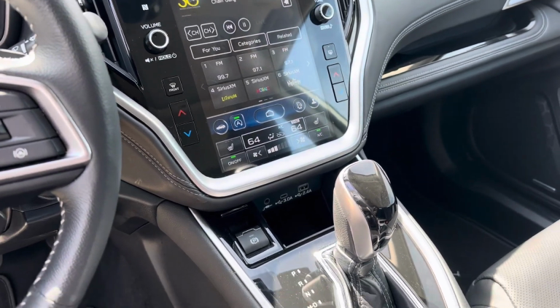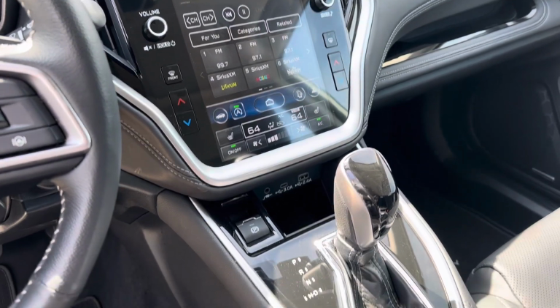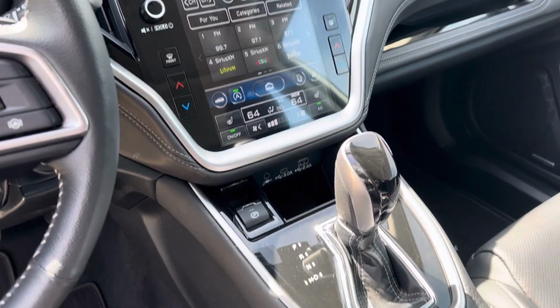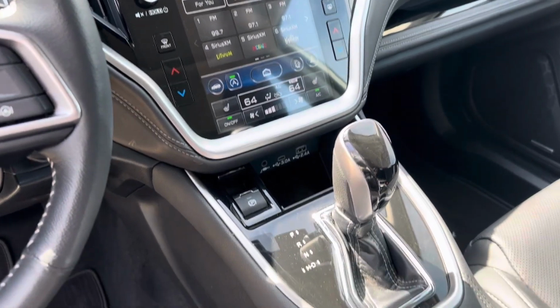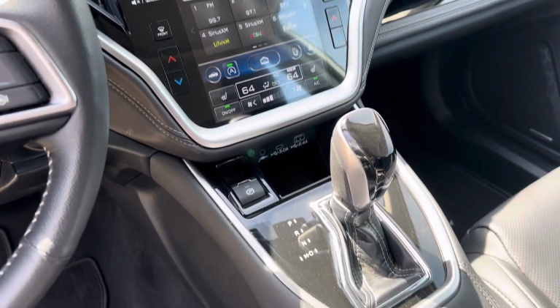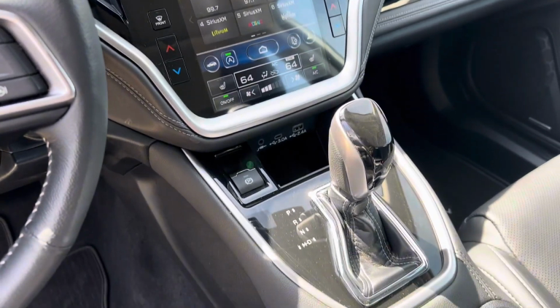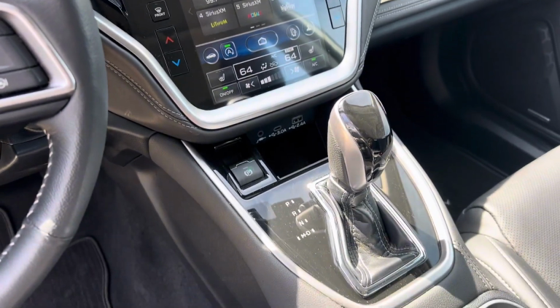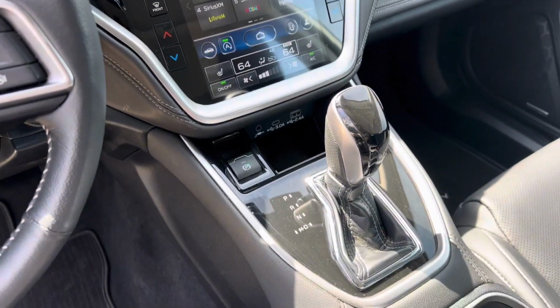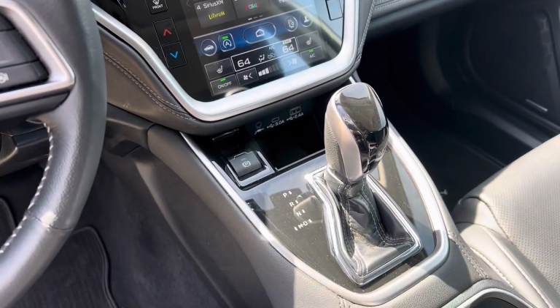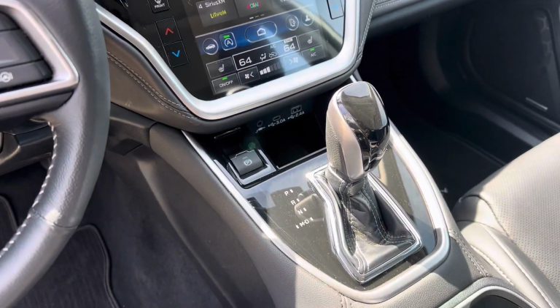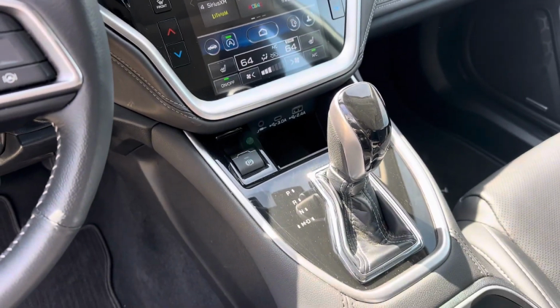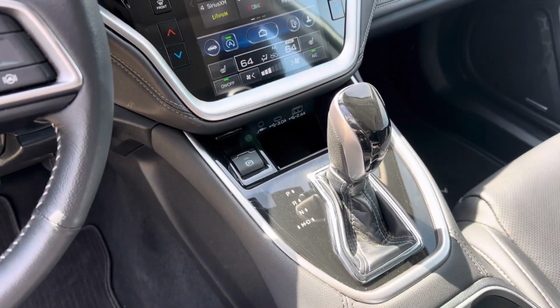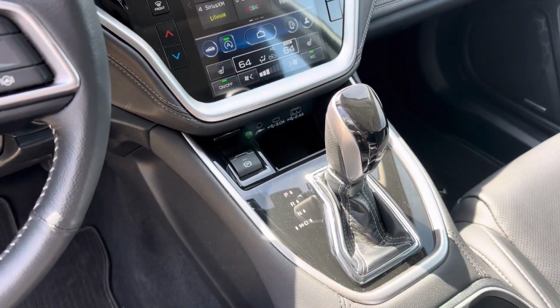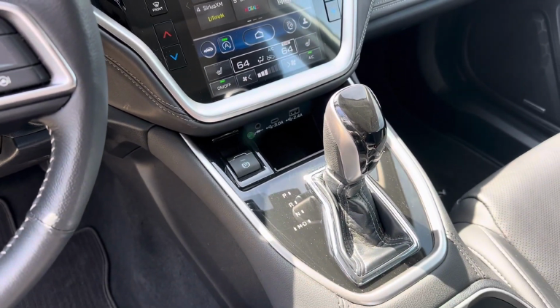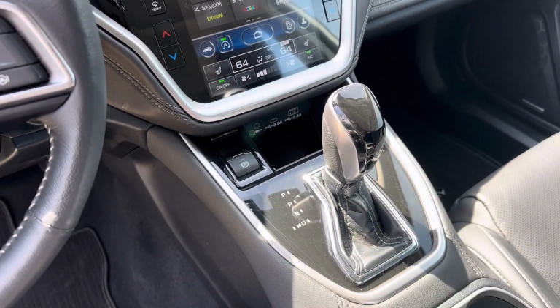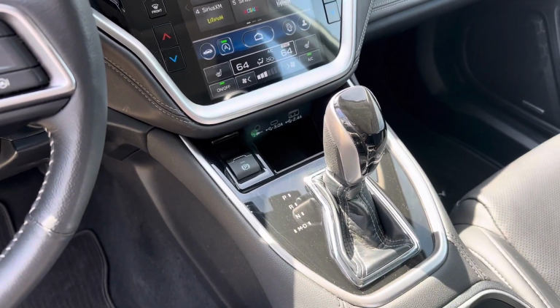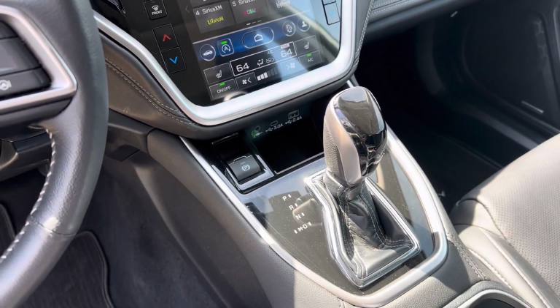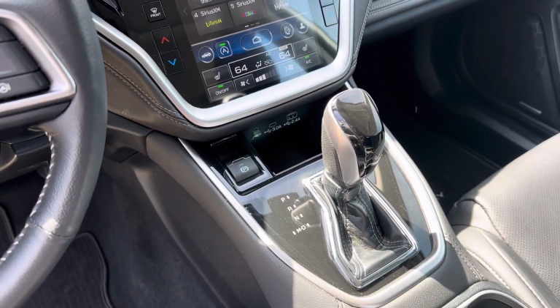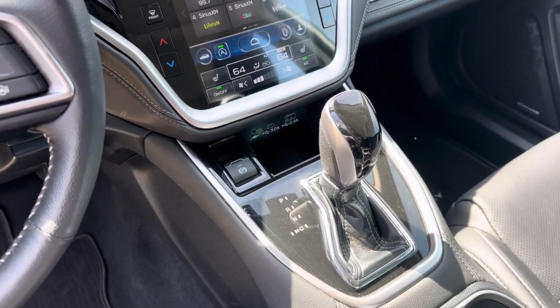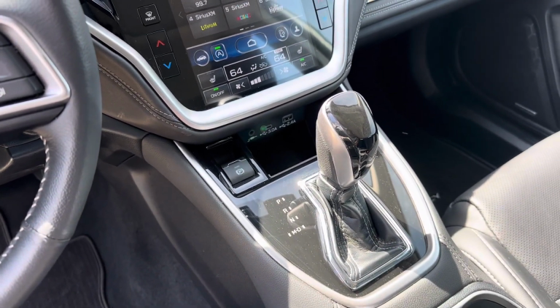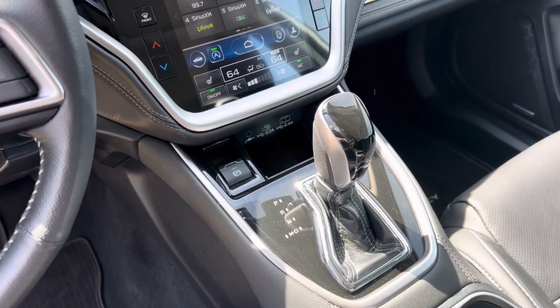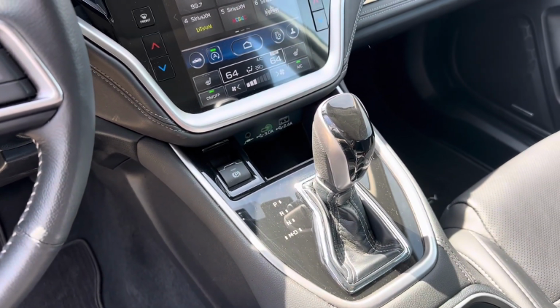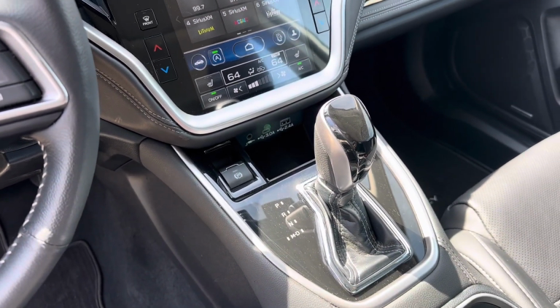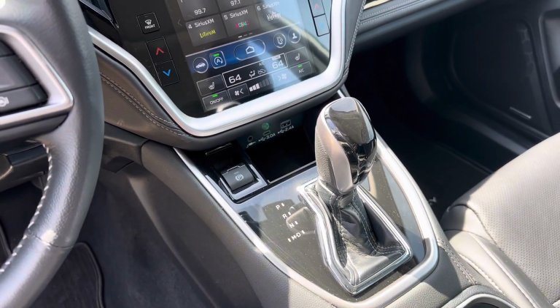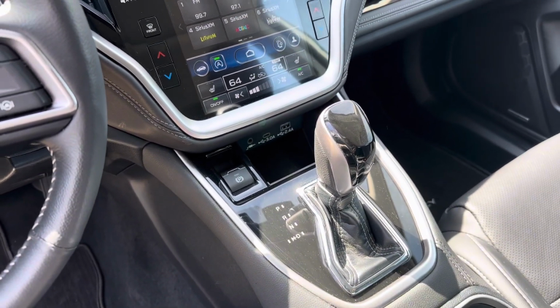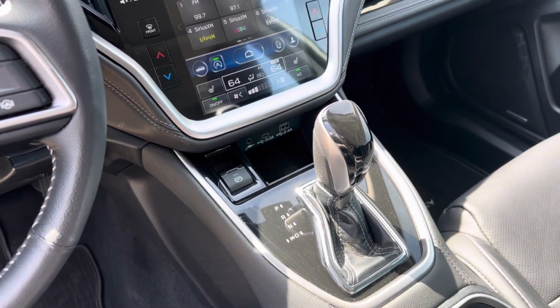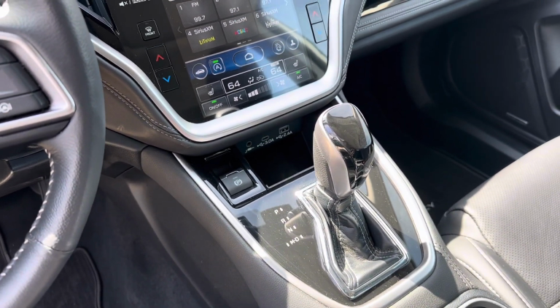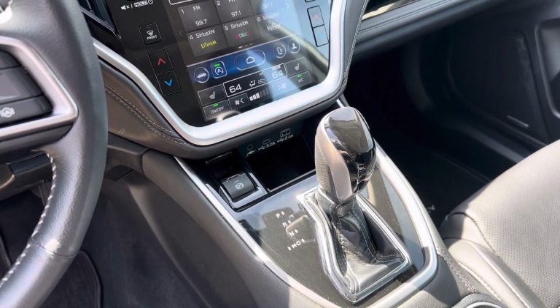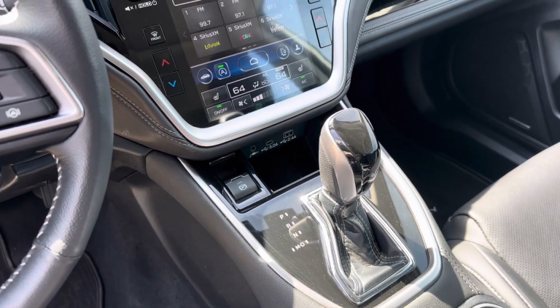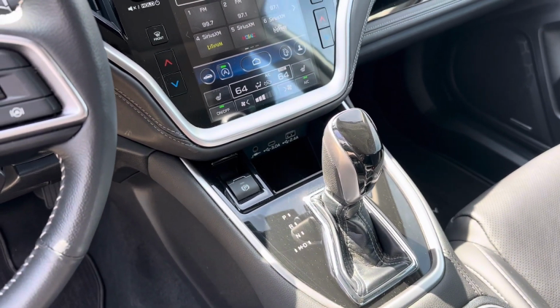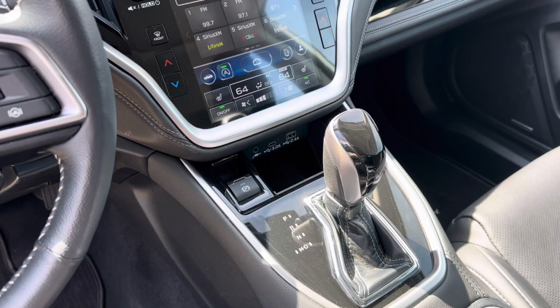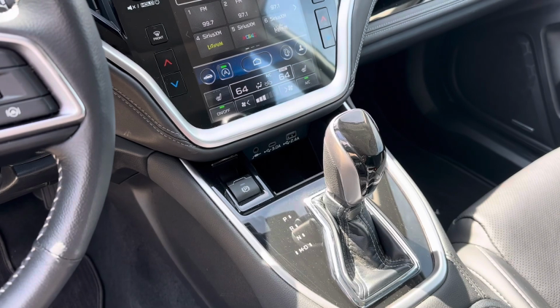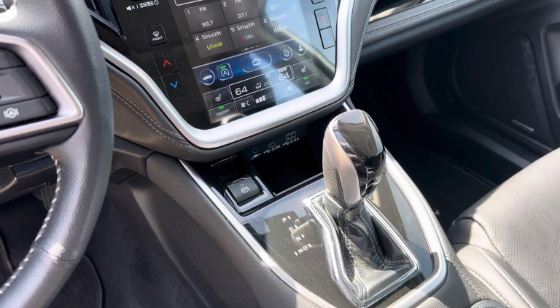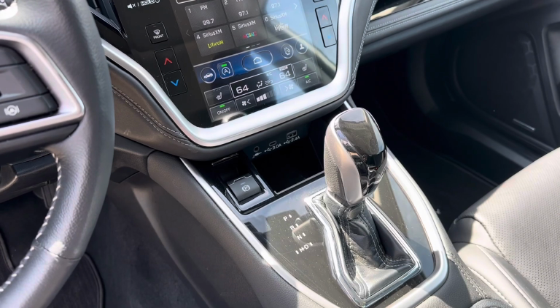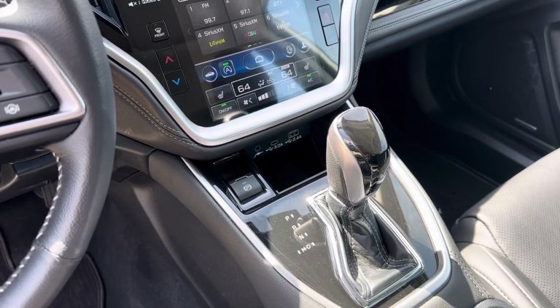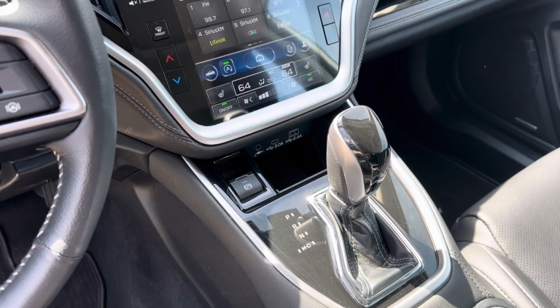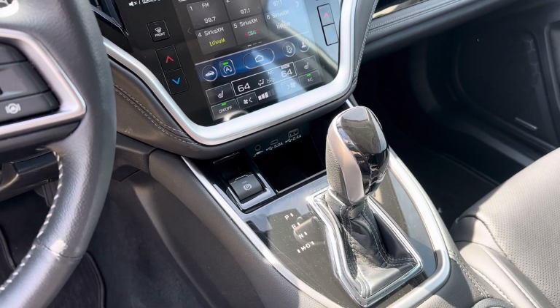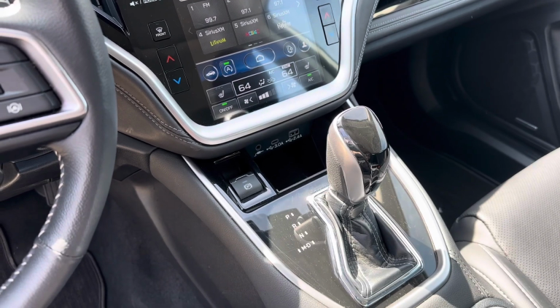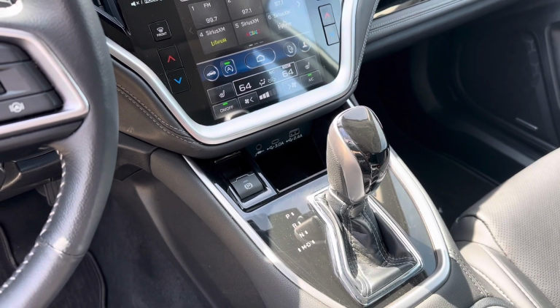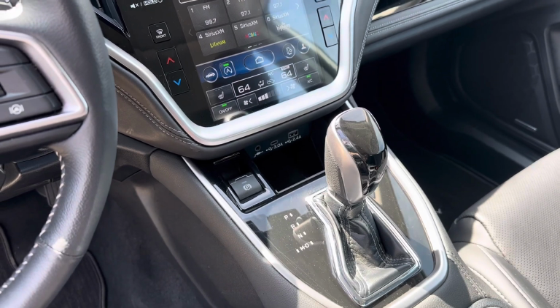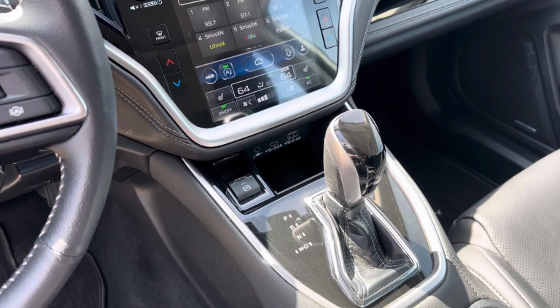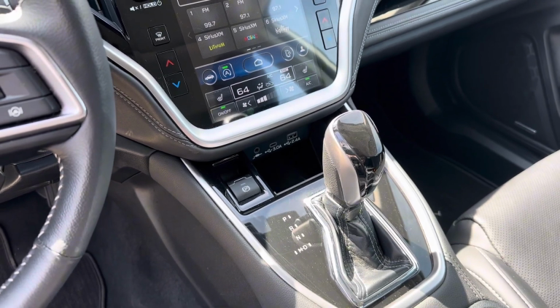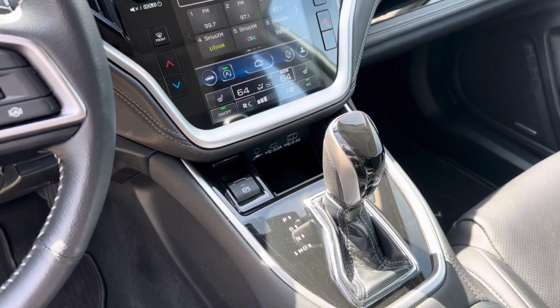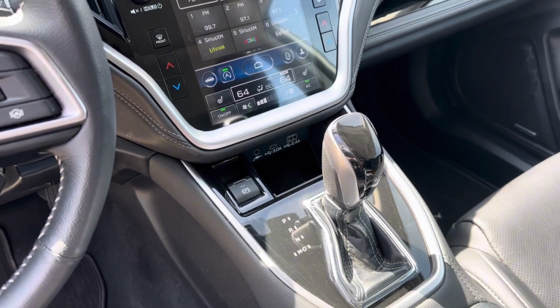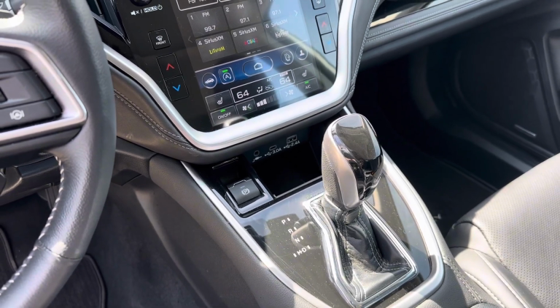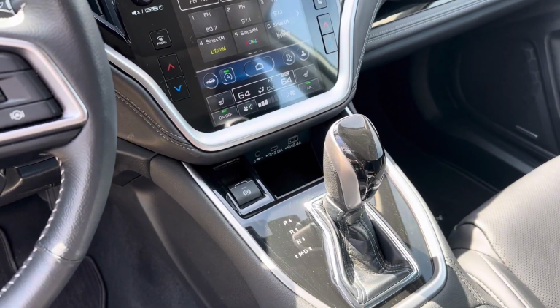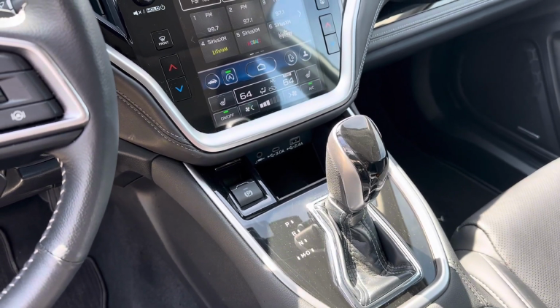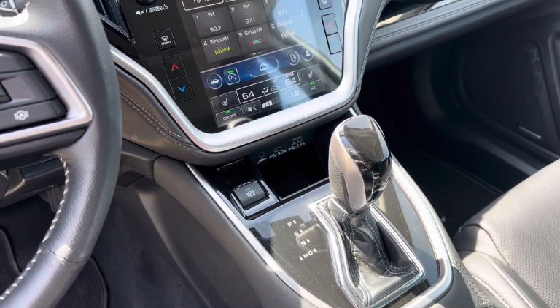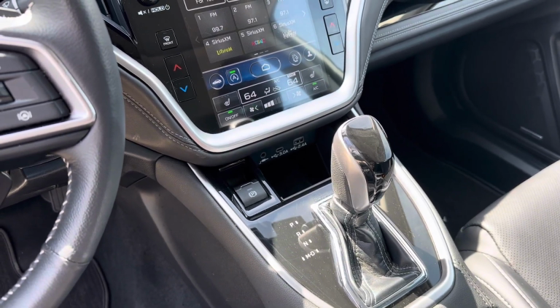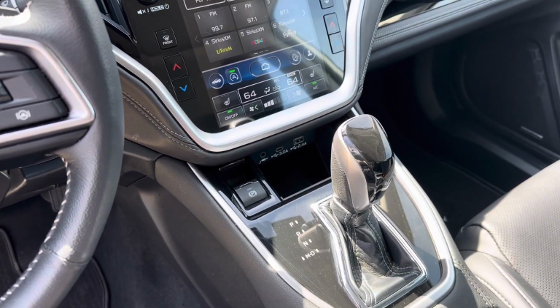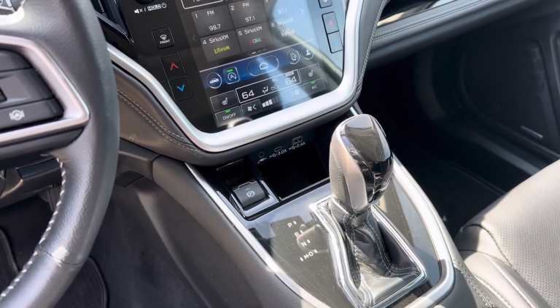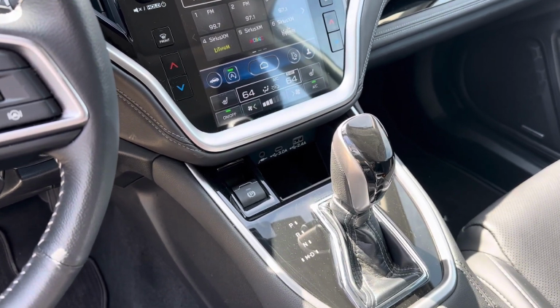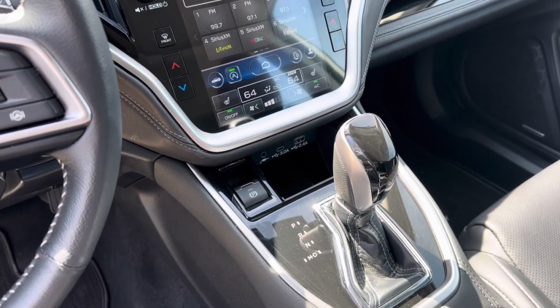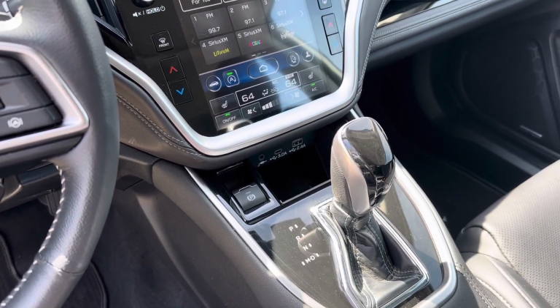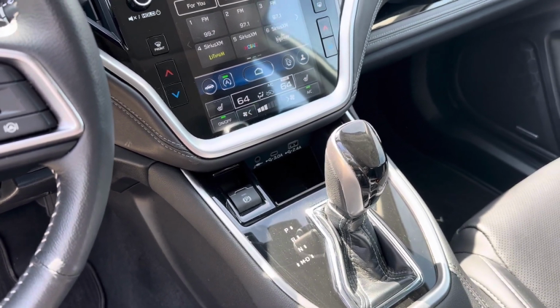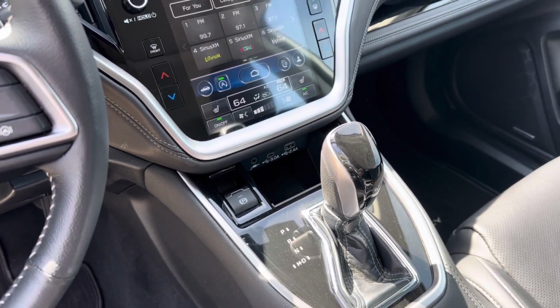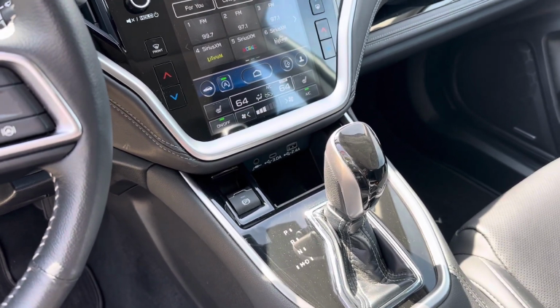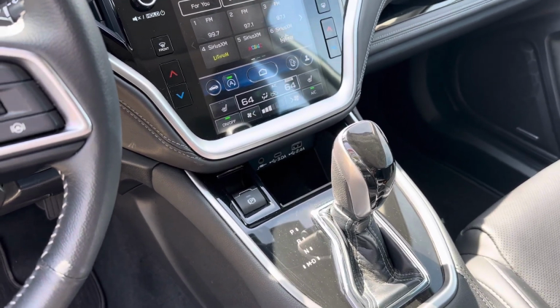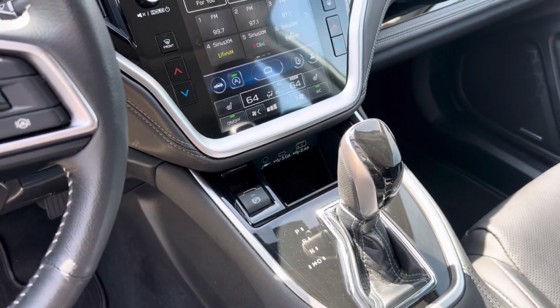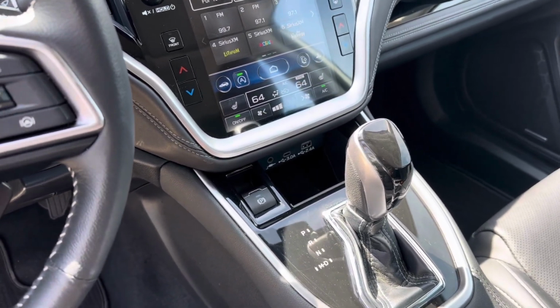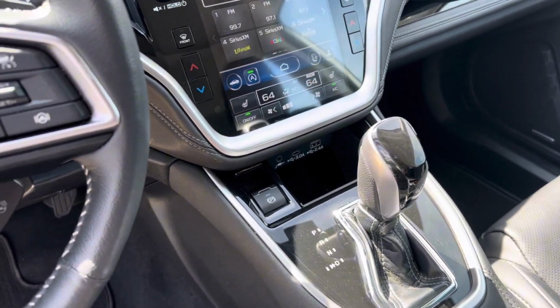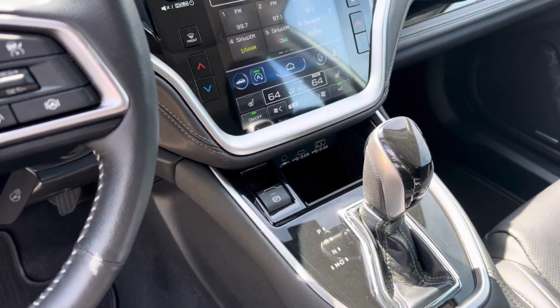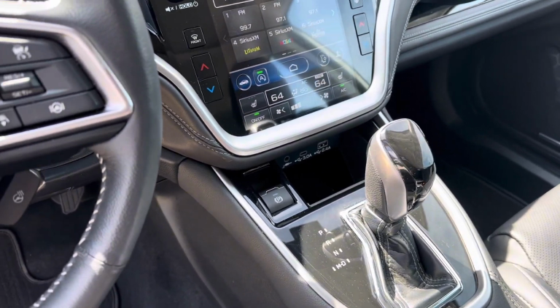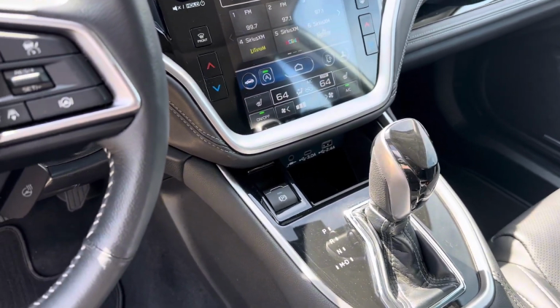Just below that, we have a 3.5-millimeter aux port, a USB Type-C, and a 2.4-amp USB port.